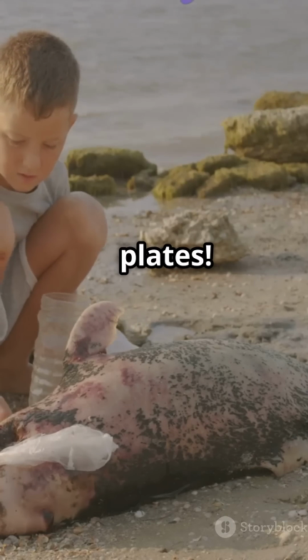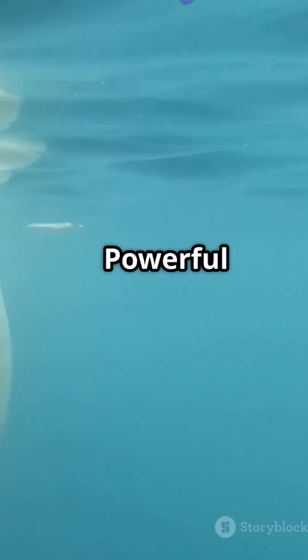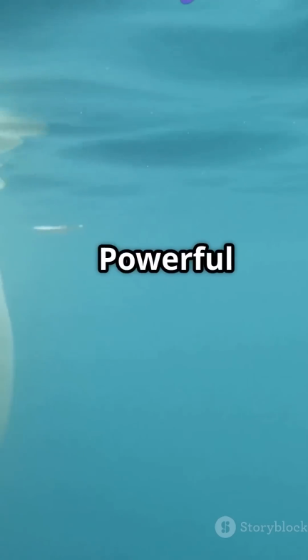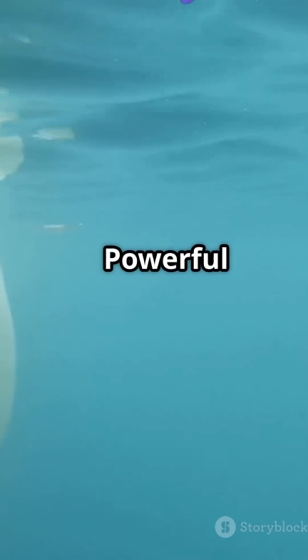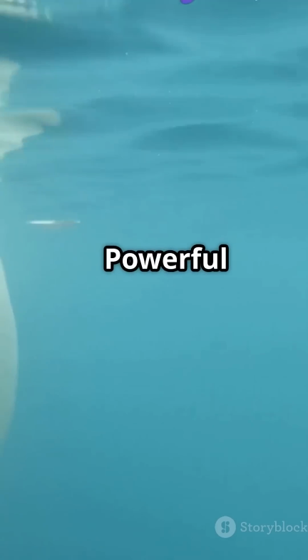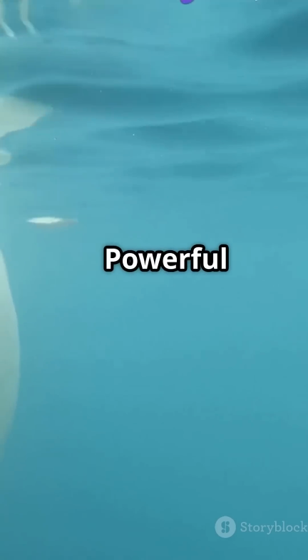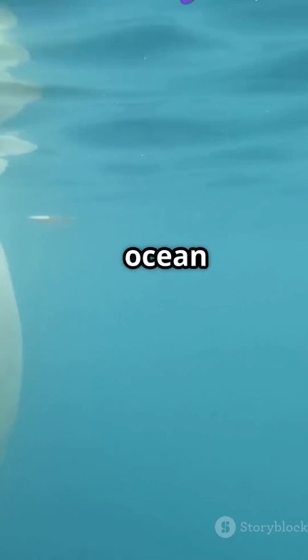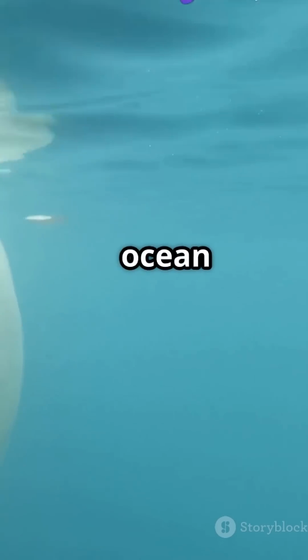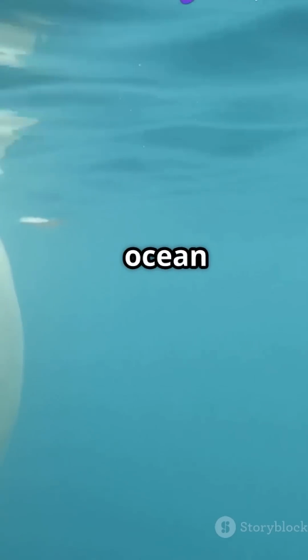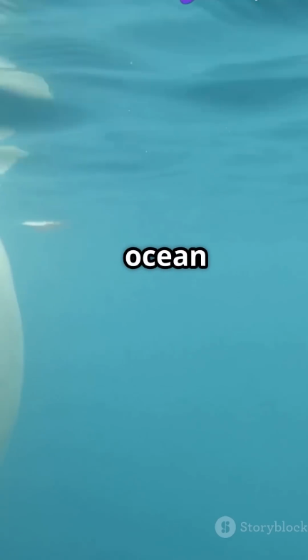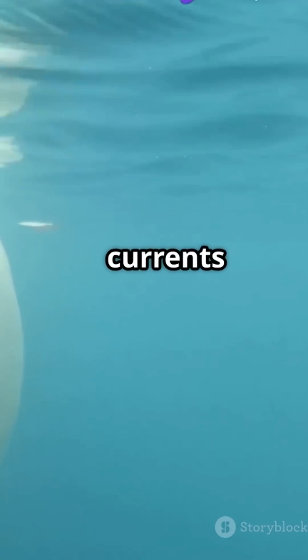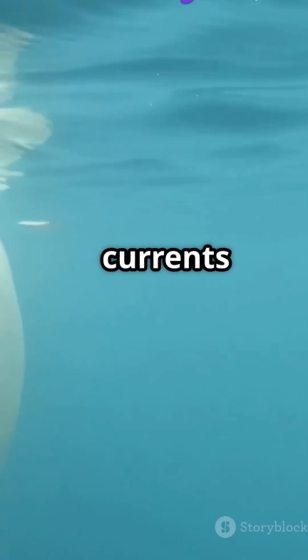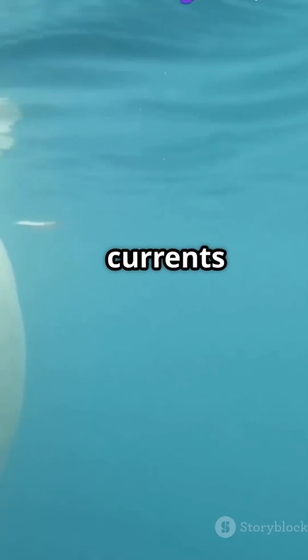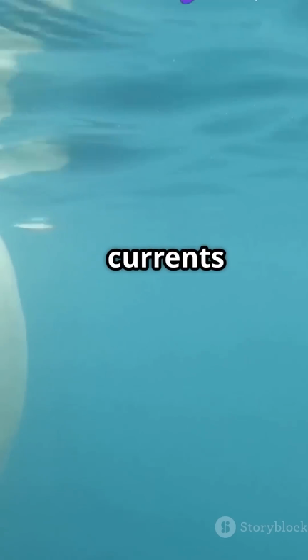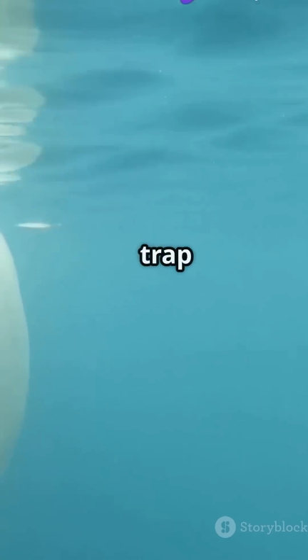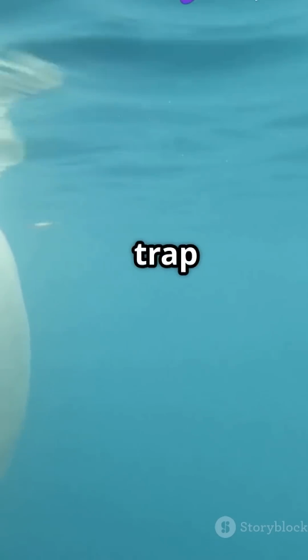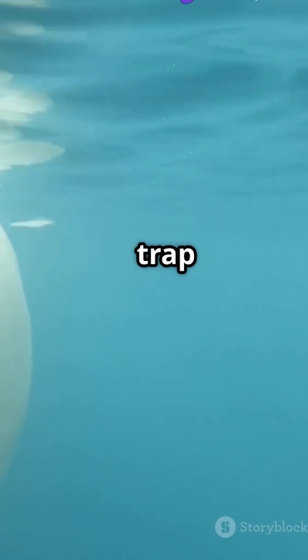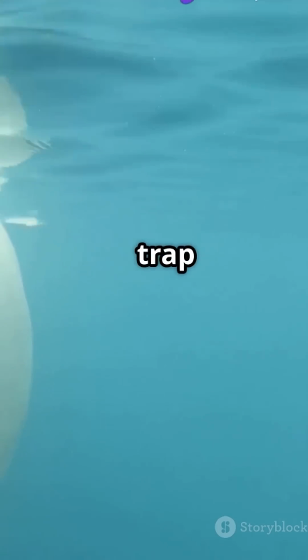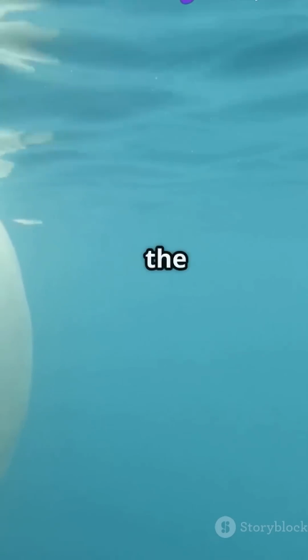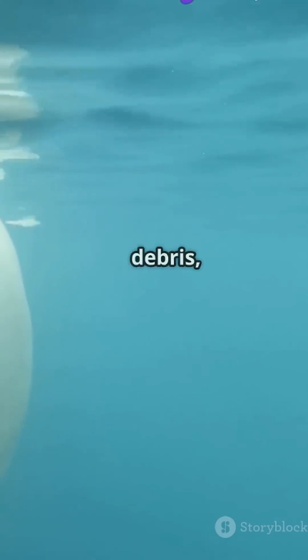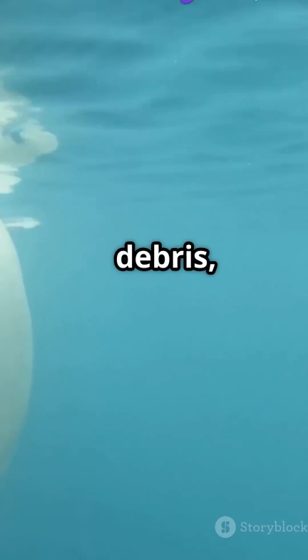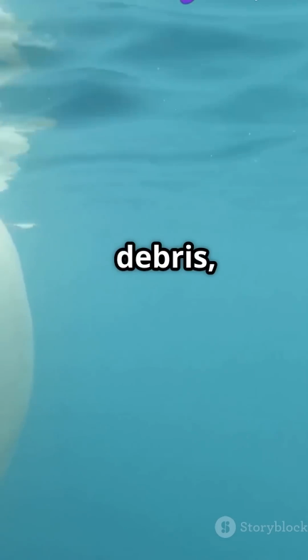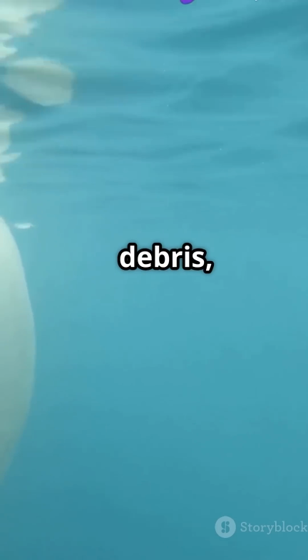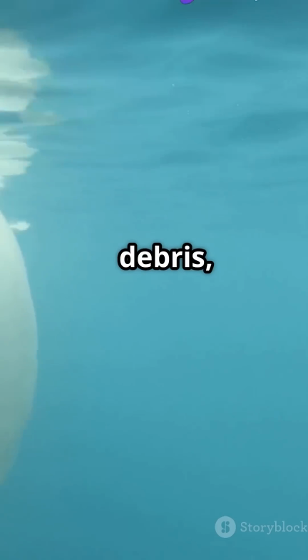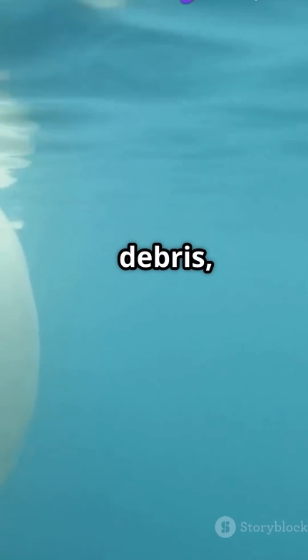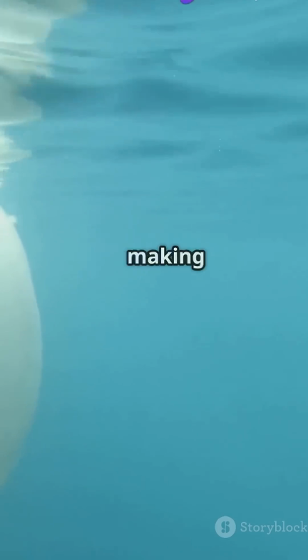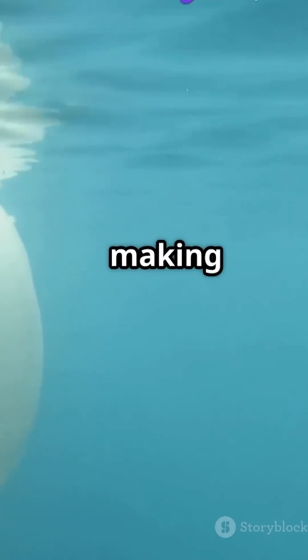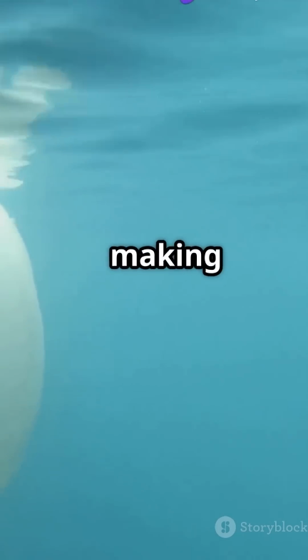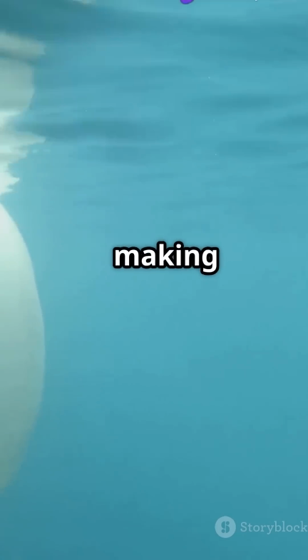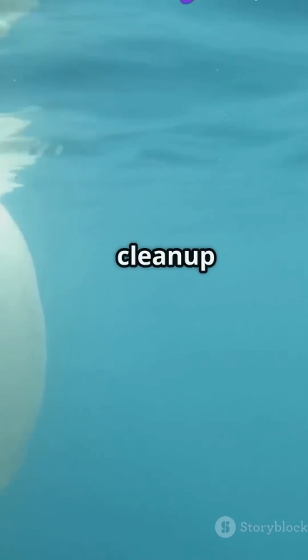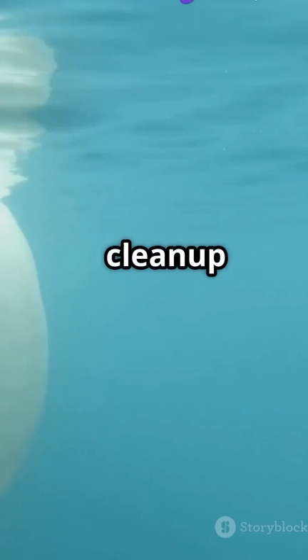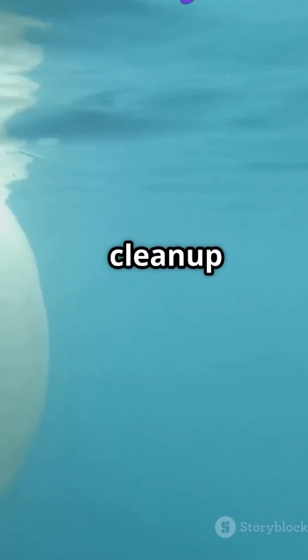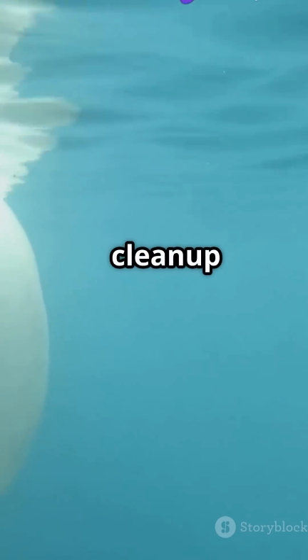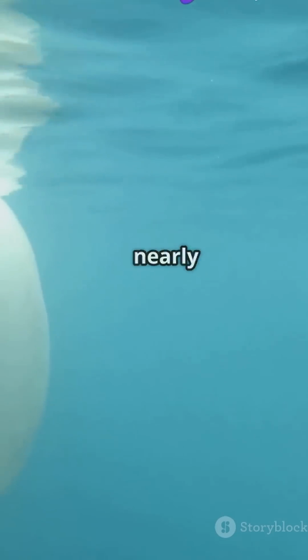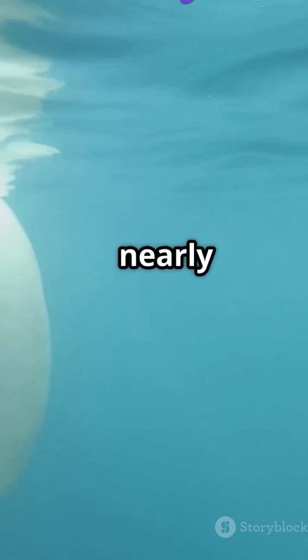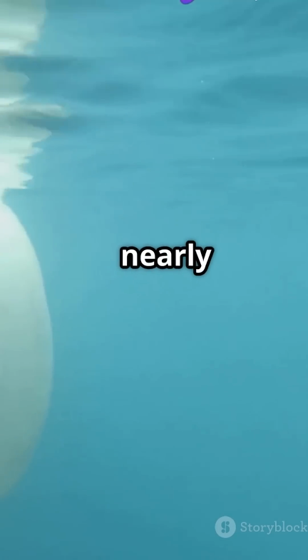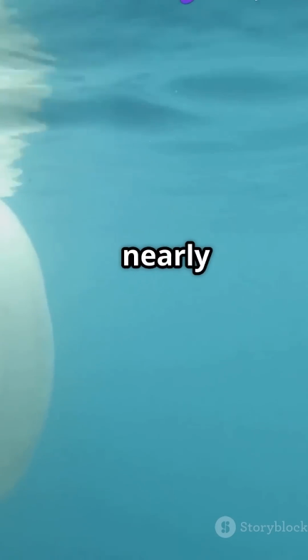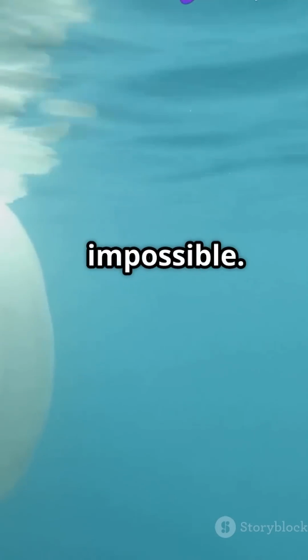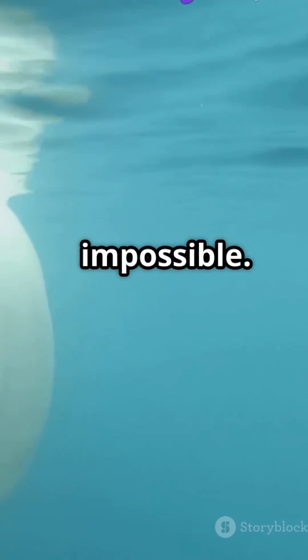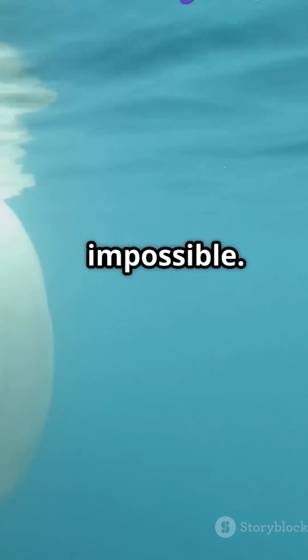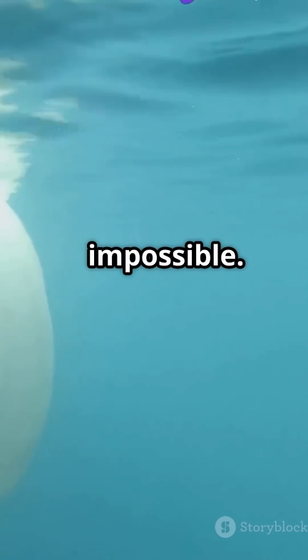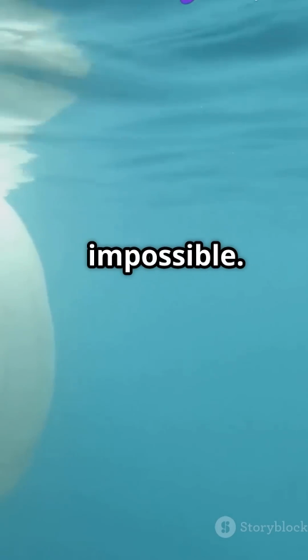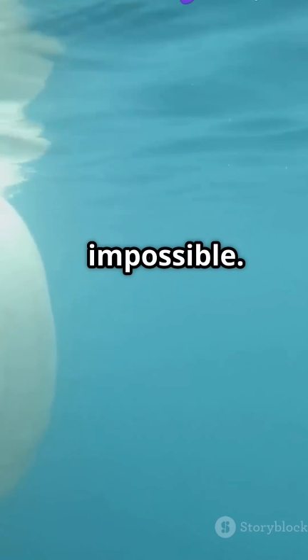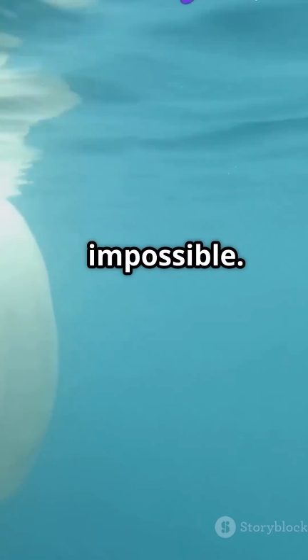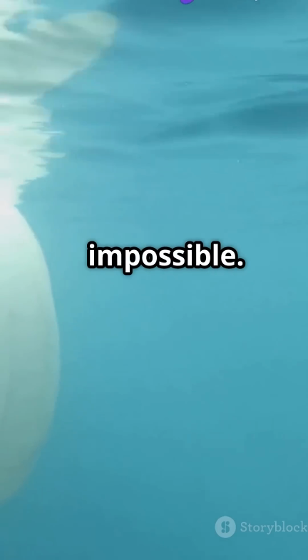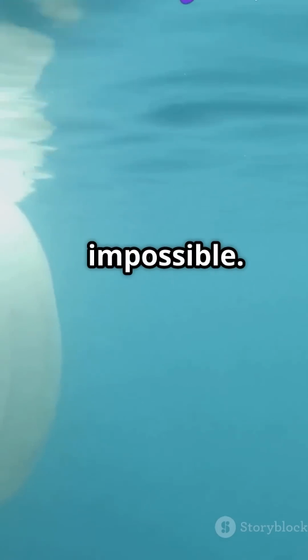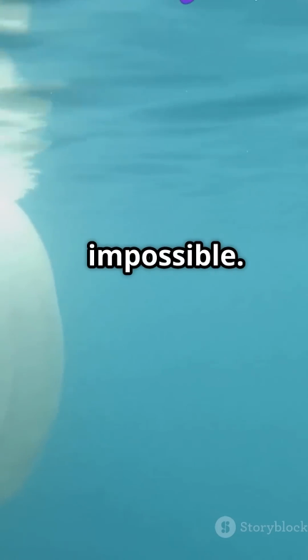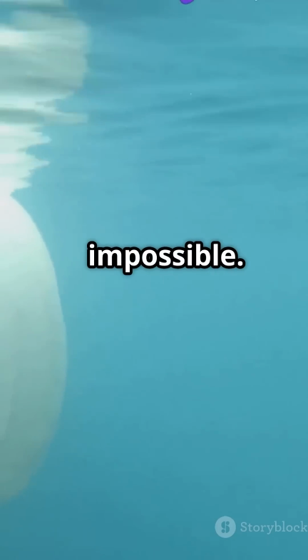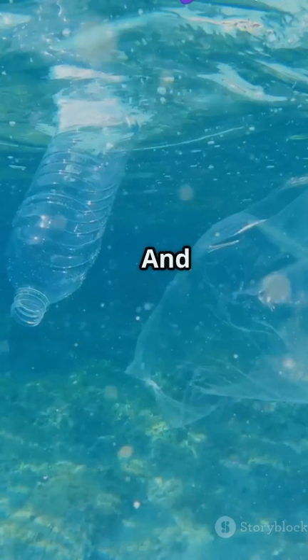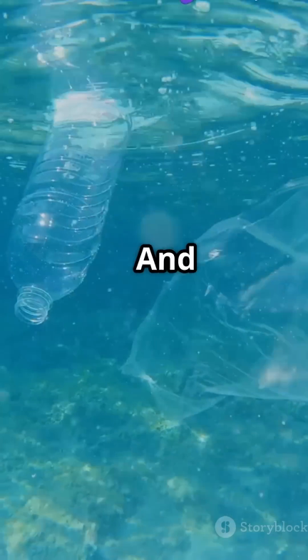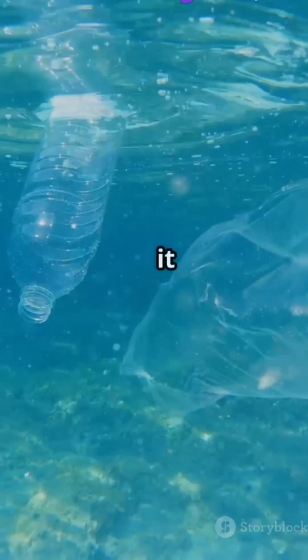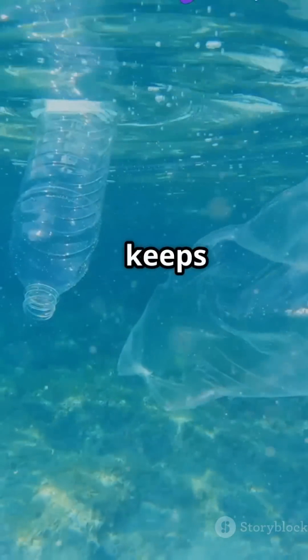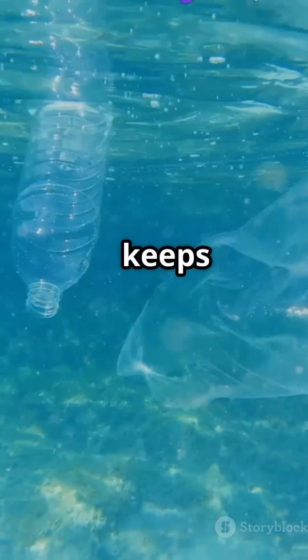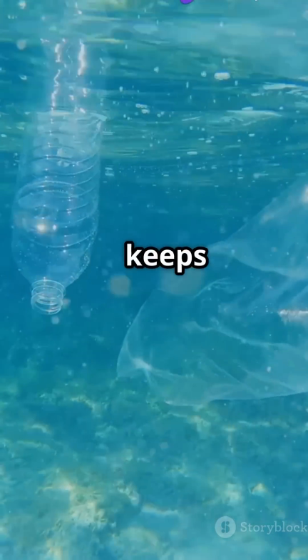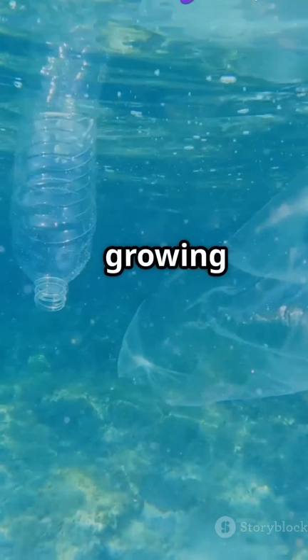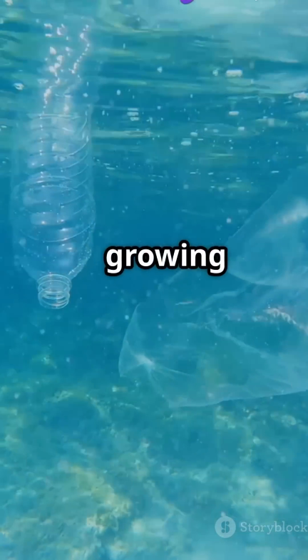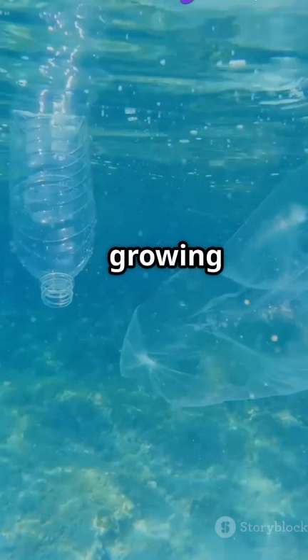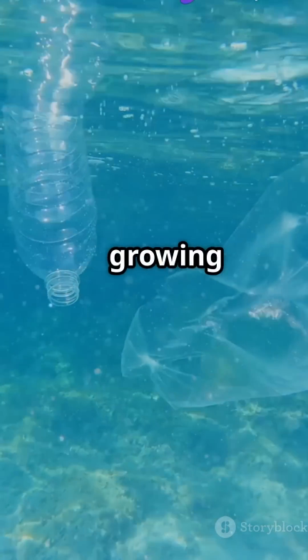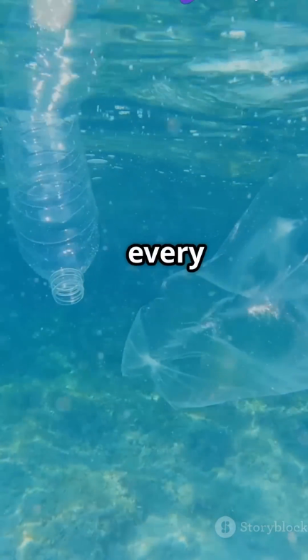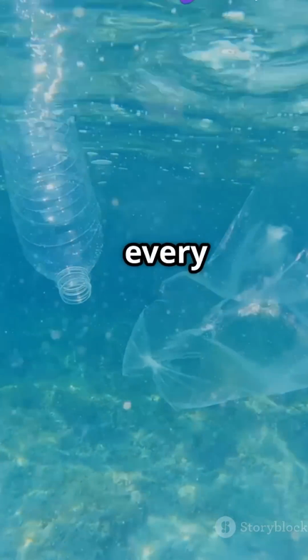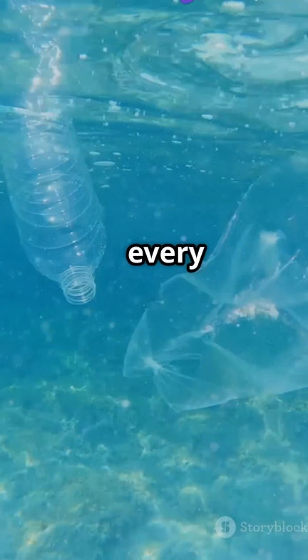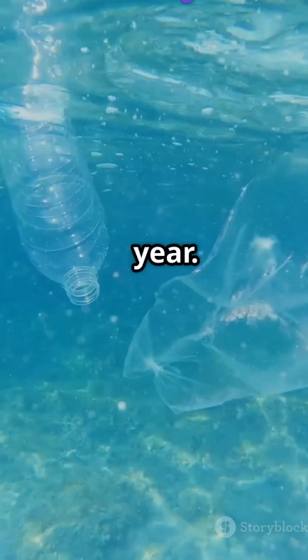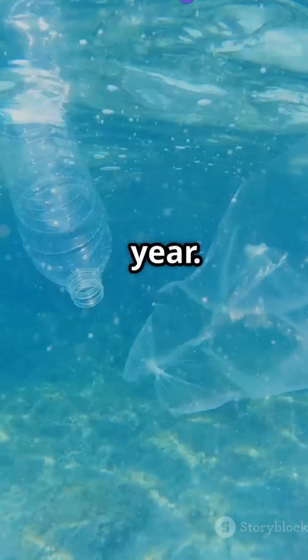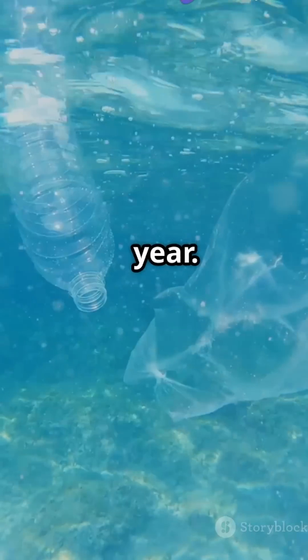Powerful ocean currents trap the debris, making clean-up nearly impossible. And it keeps growing every year.